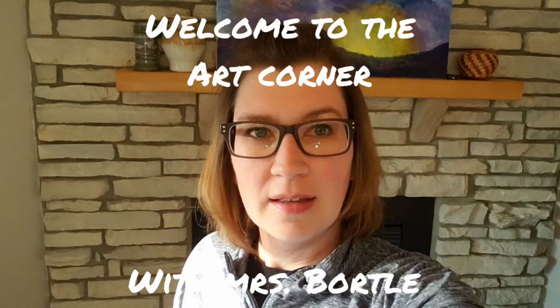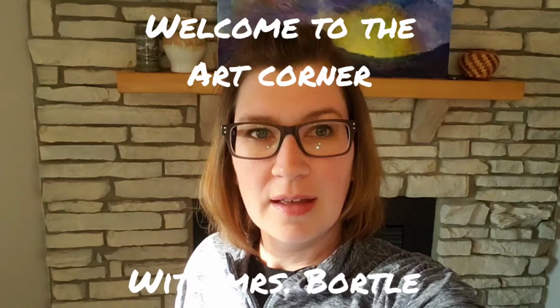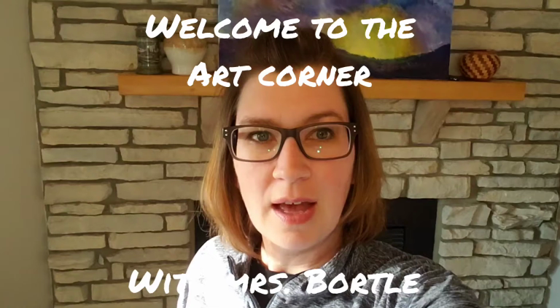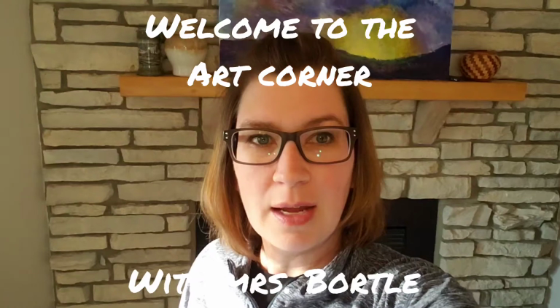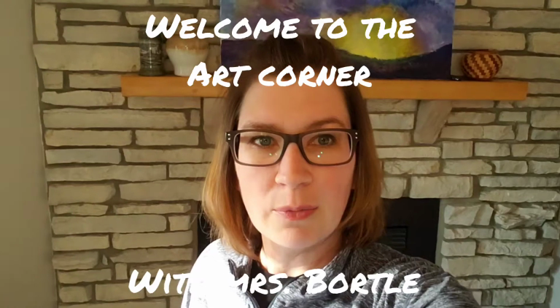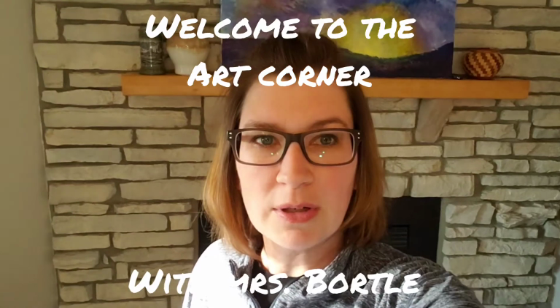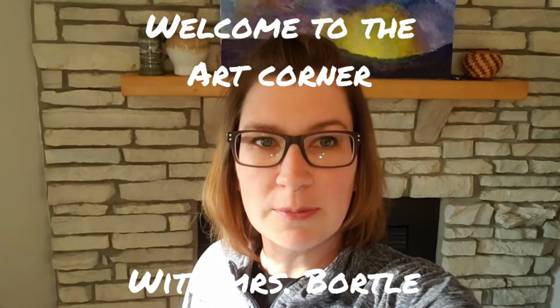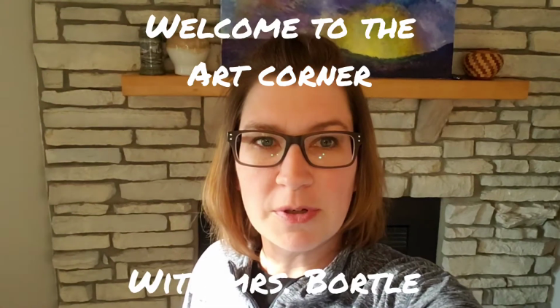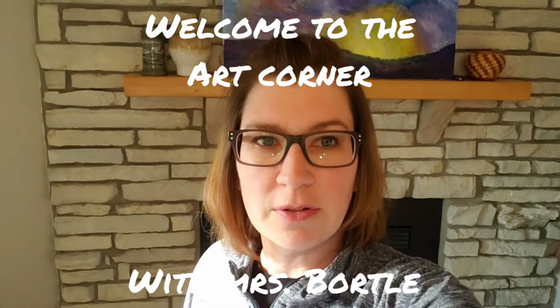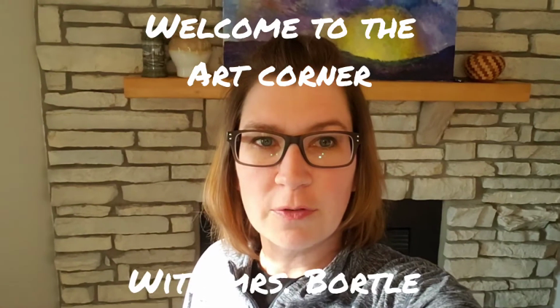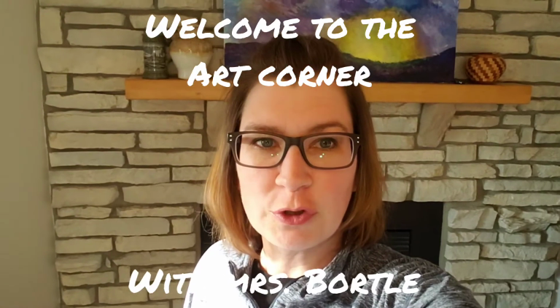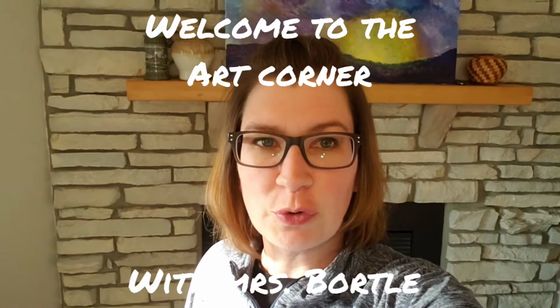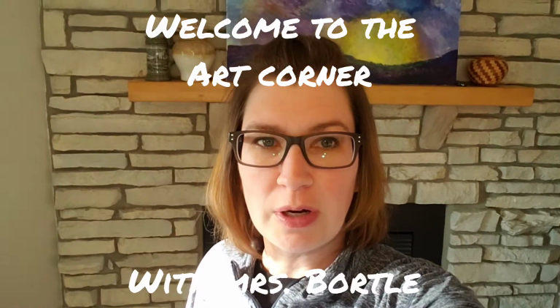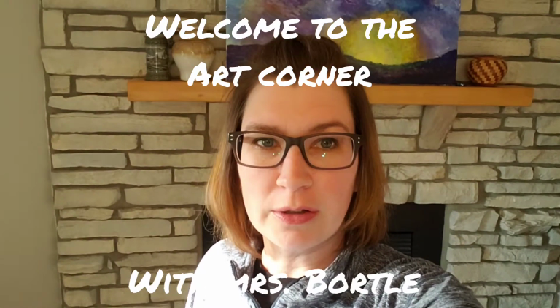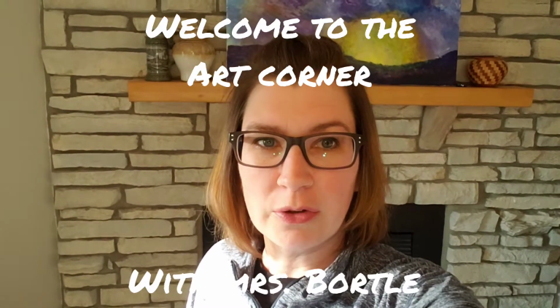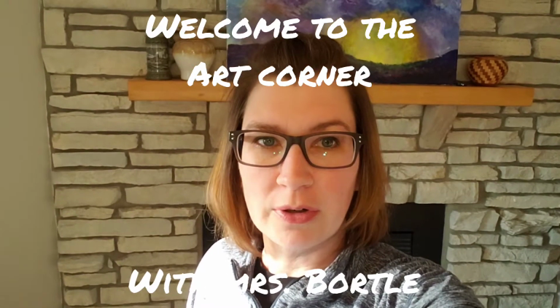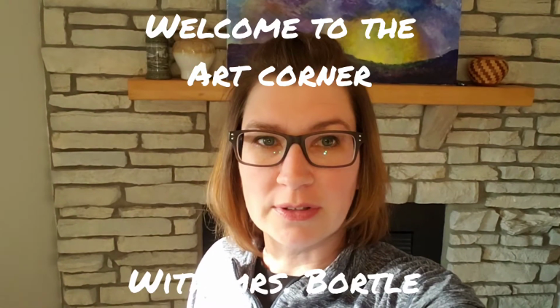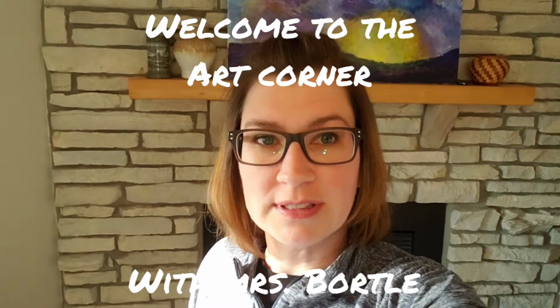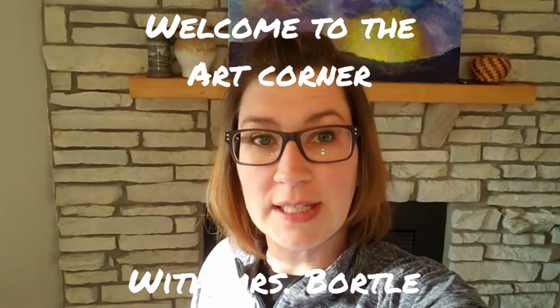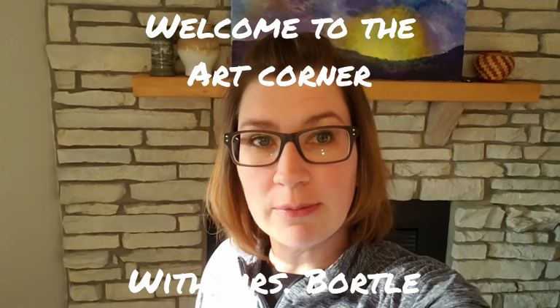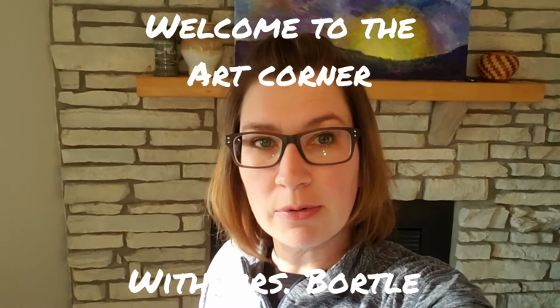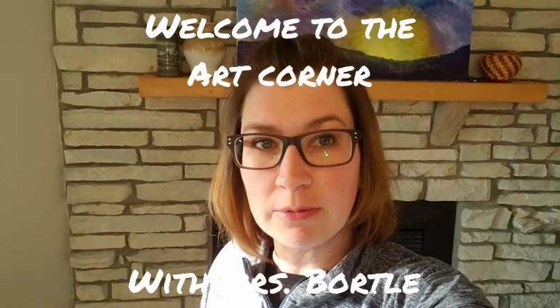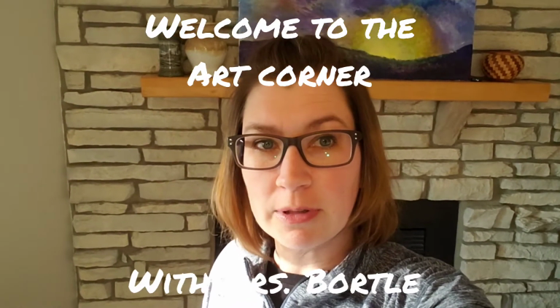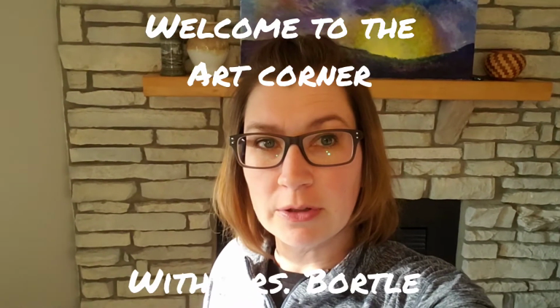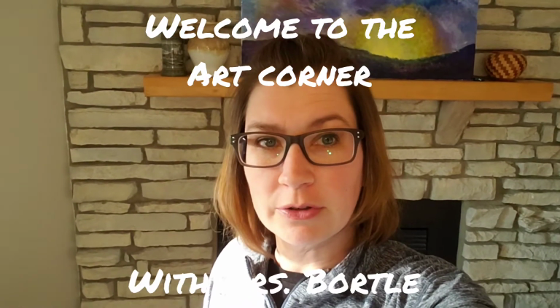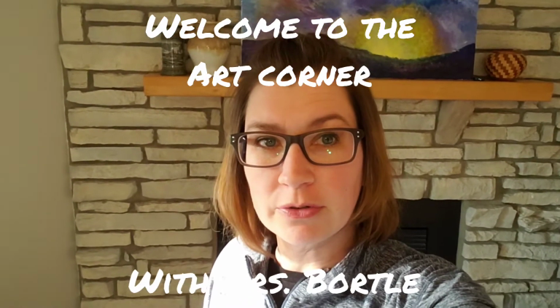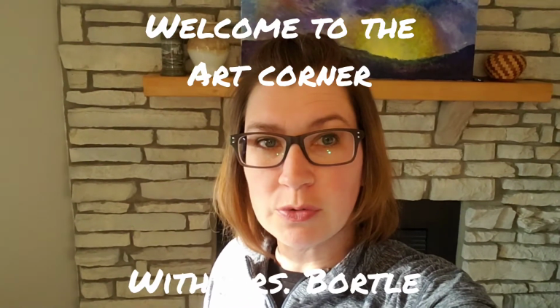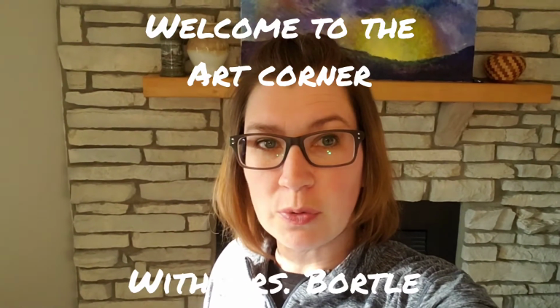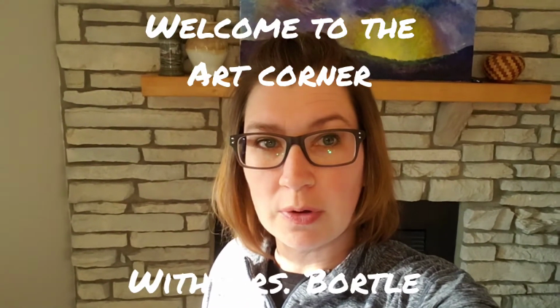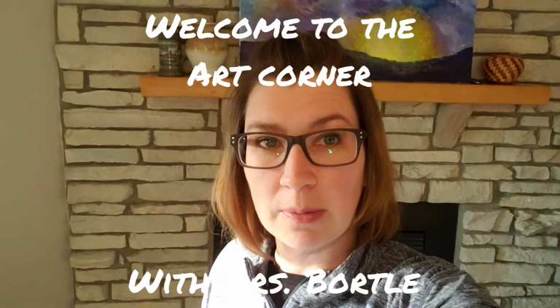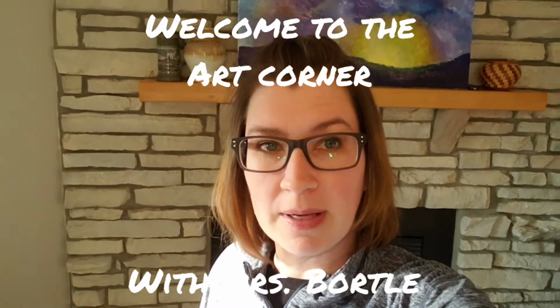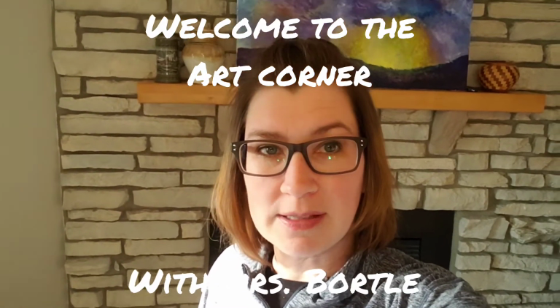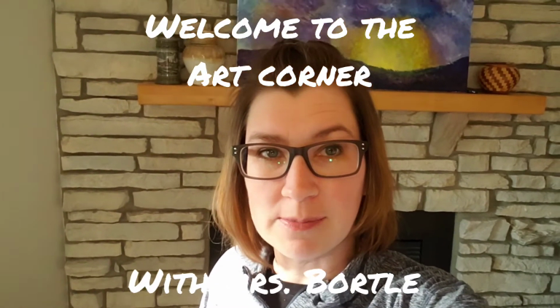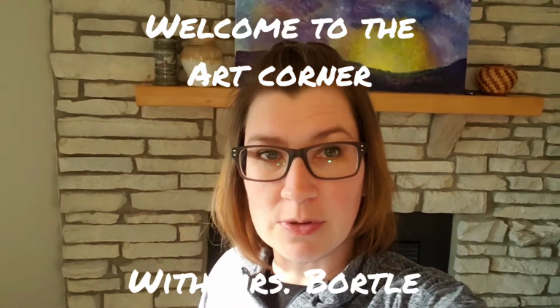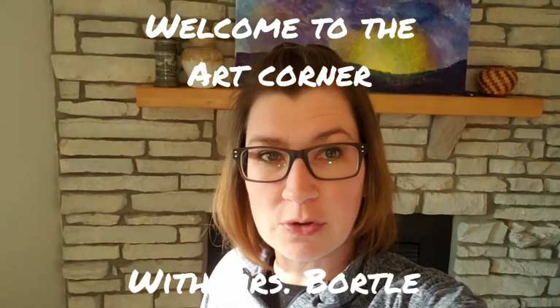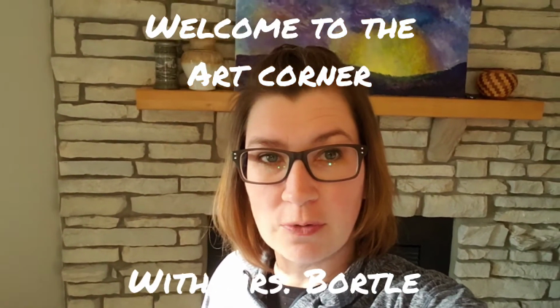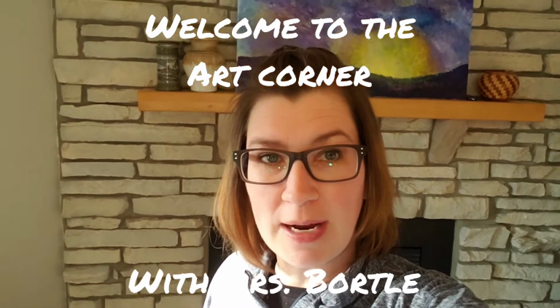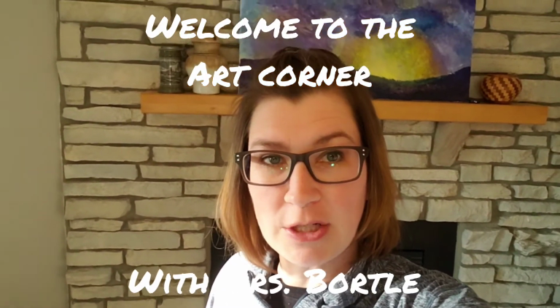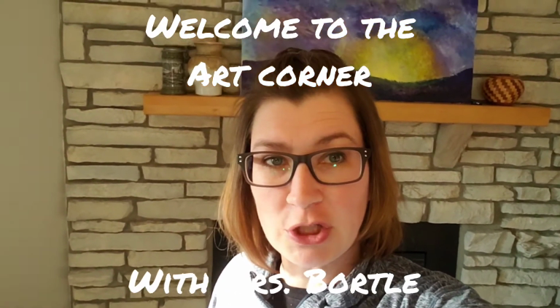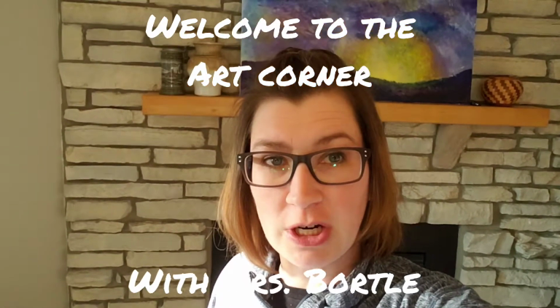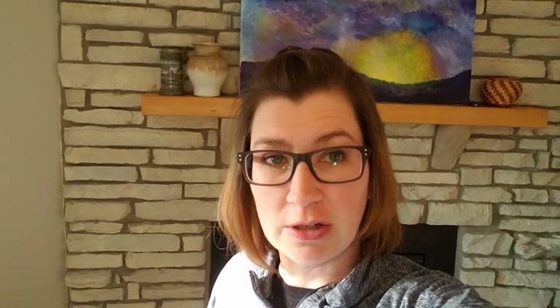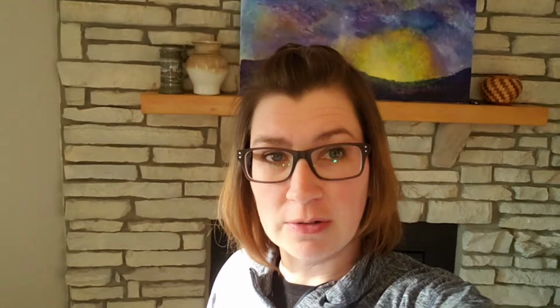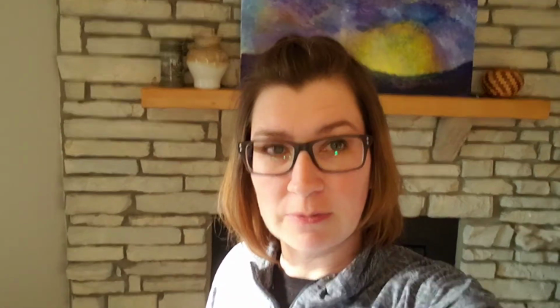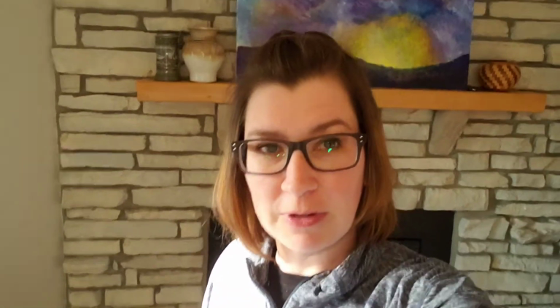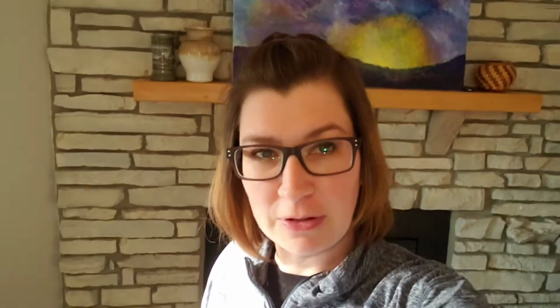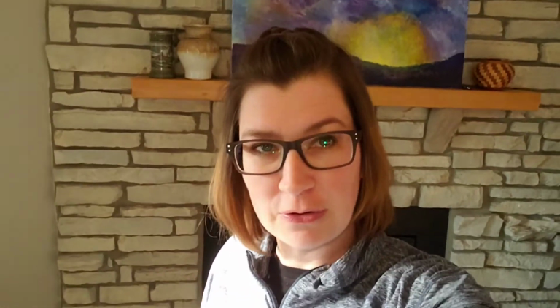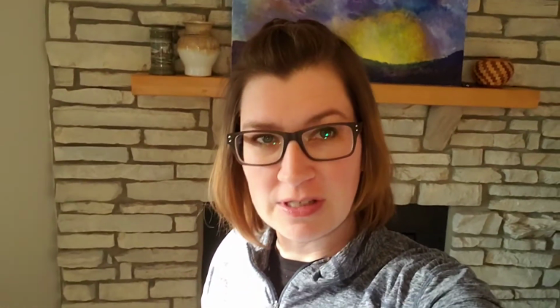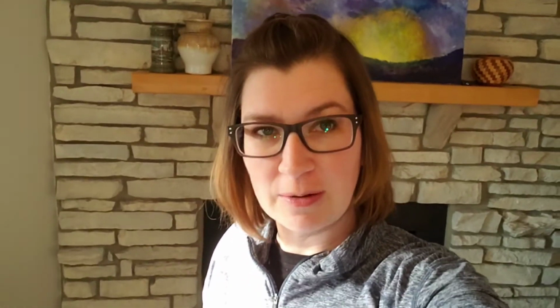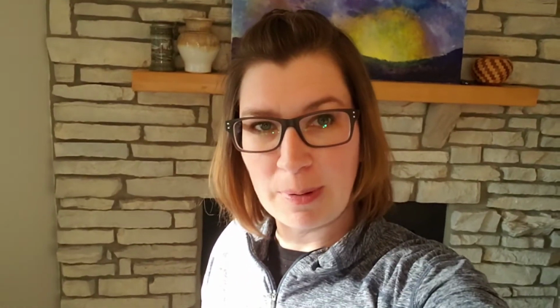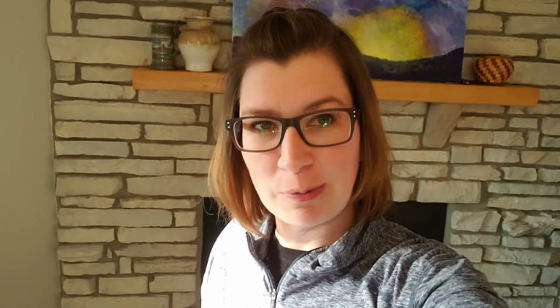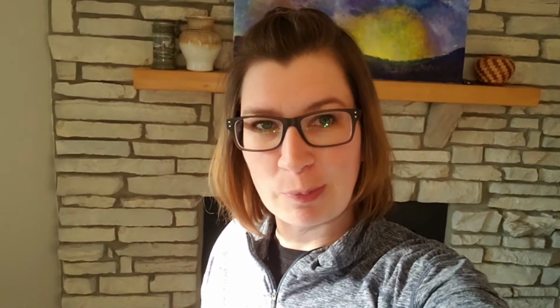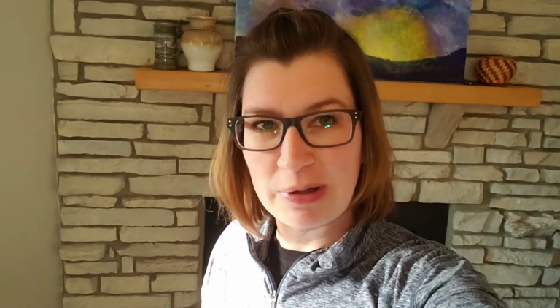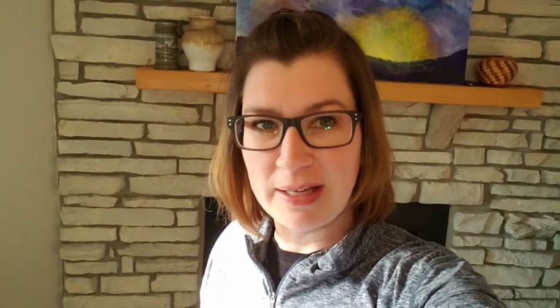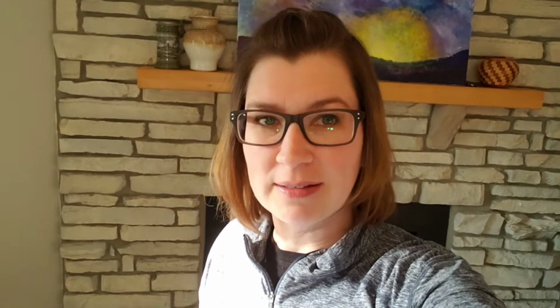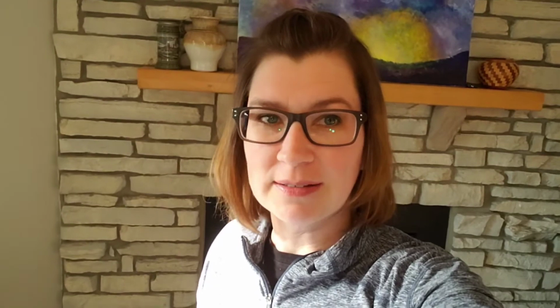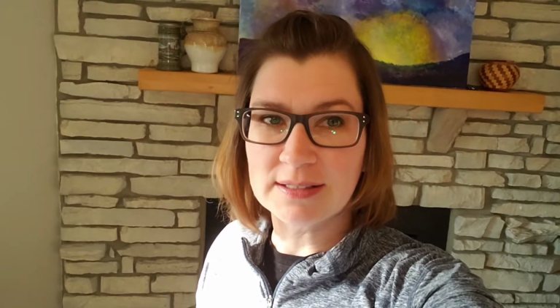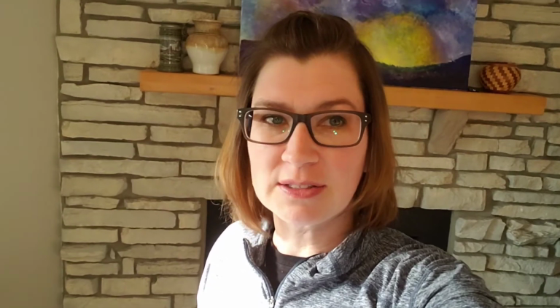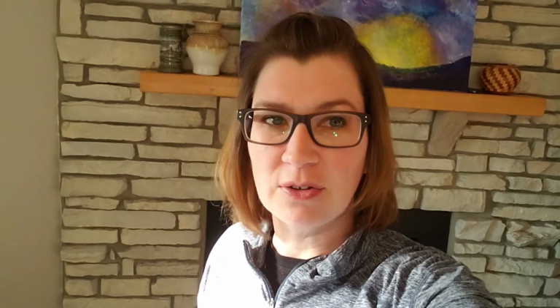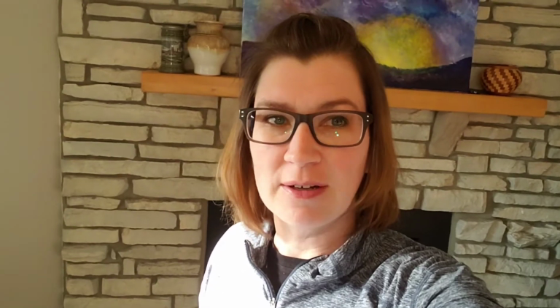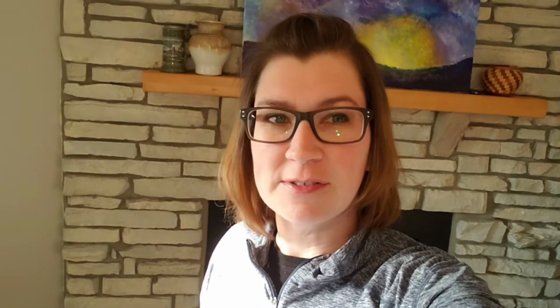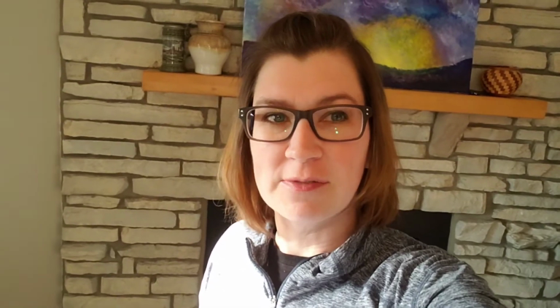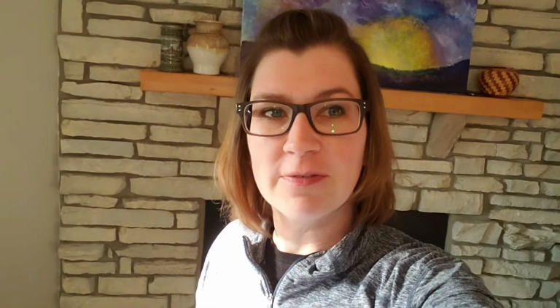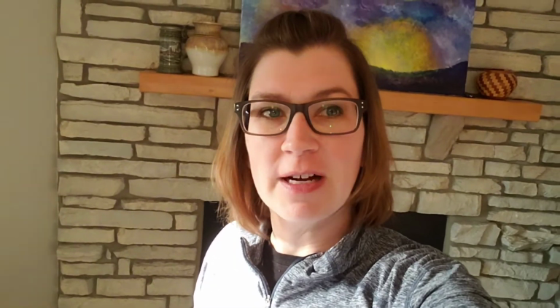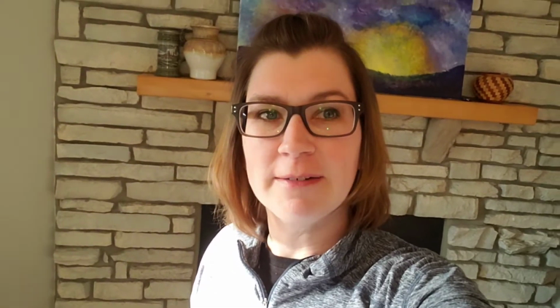Hi, welcome to the Virtual Art Corner. Today we're going to make some scratch art using a paper plate. Let's go have some fun.